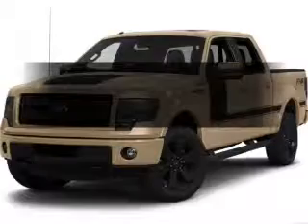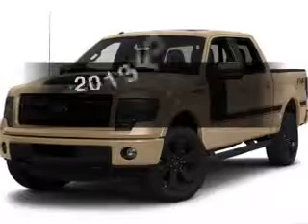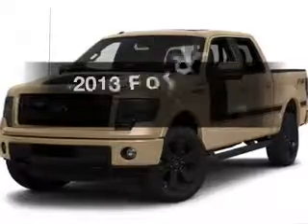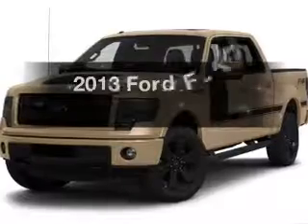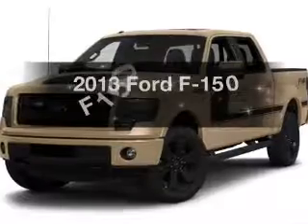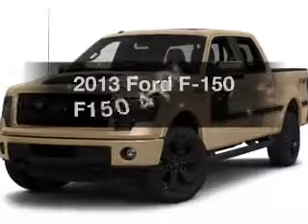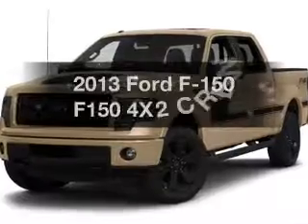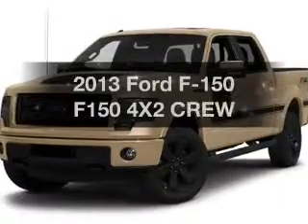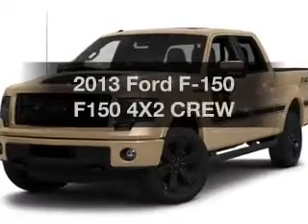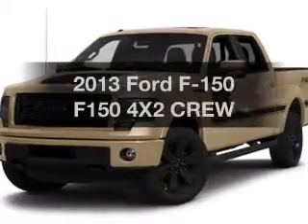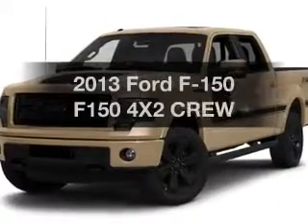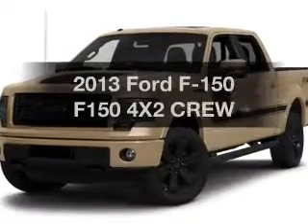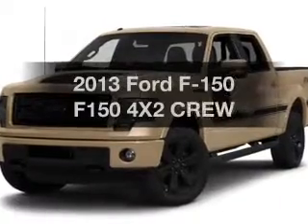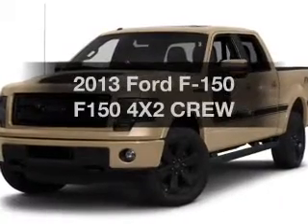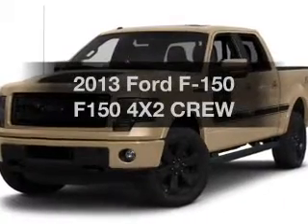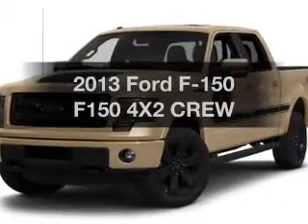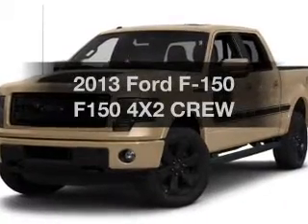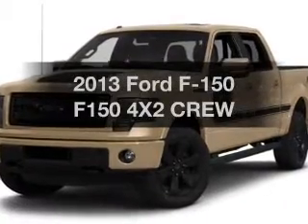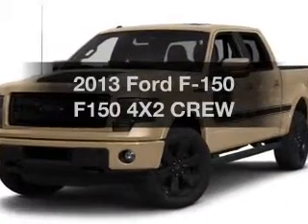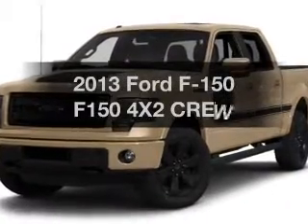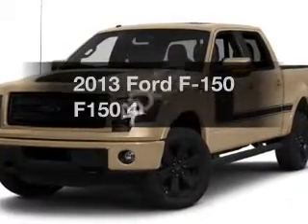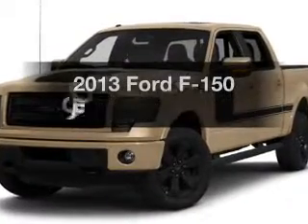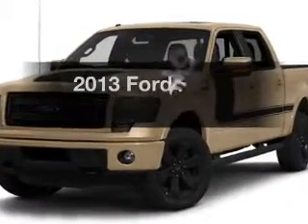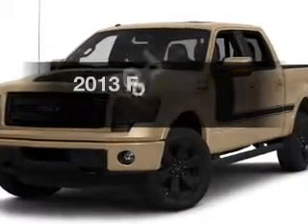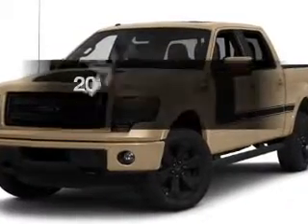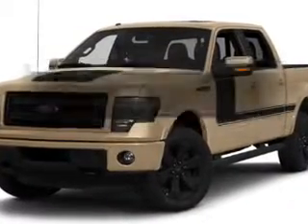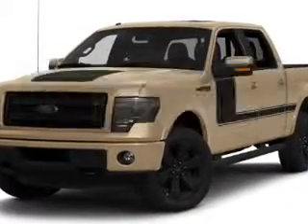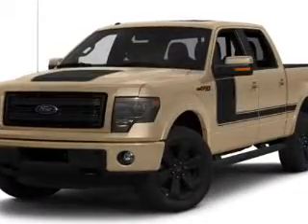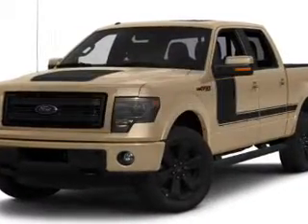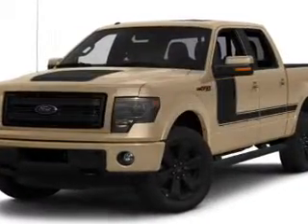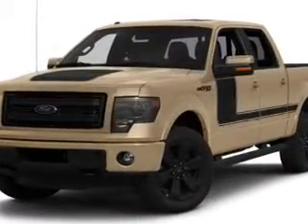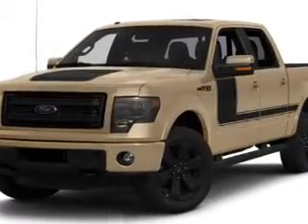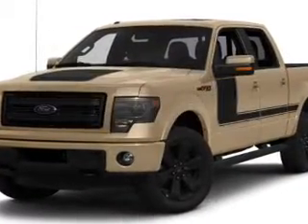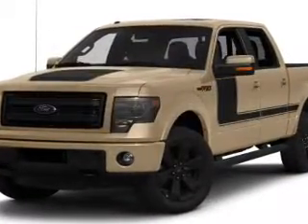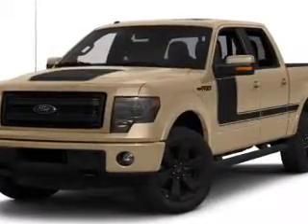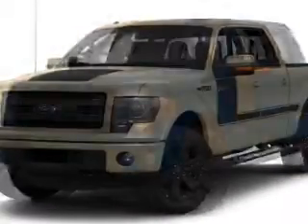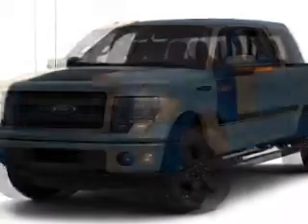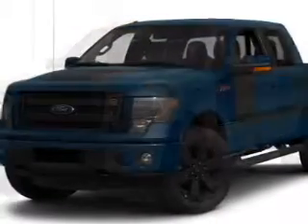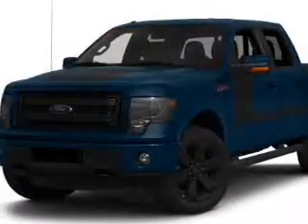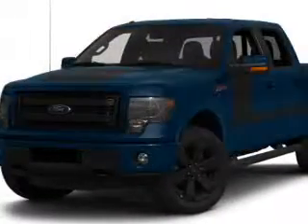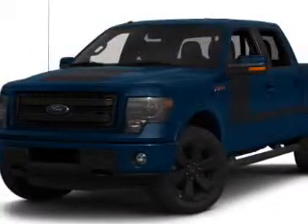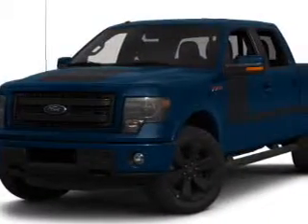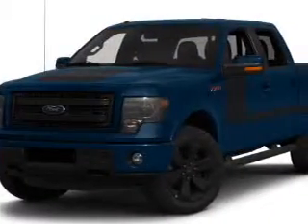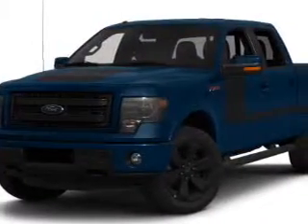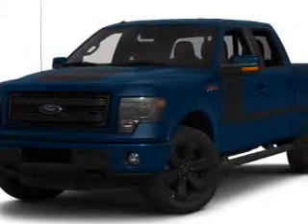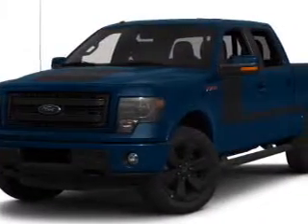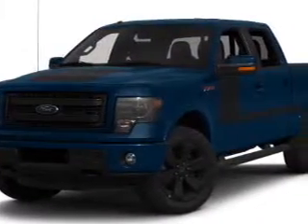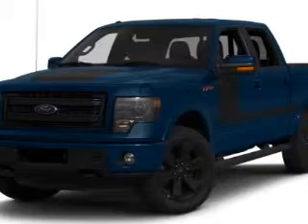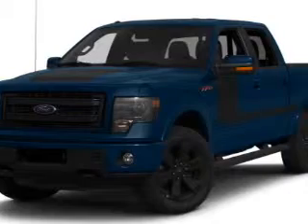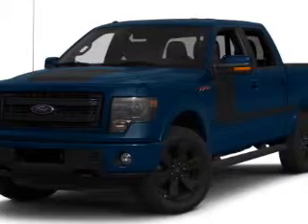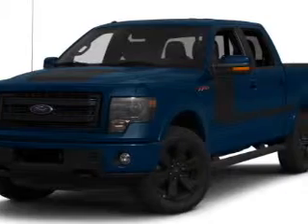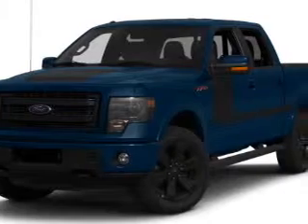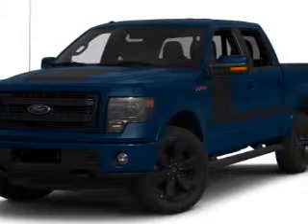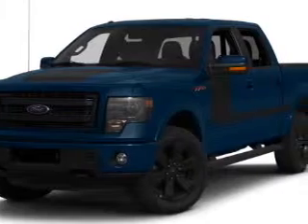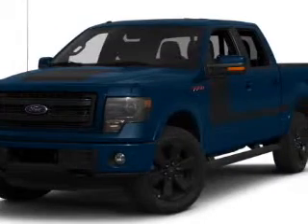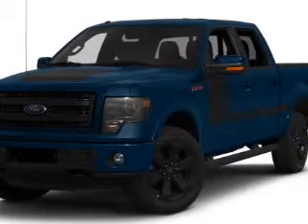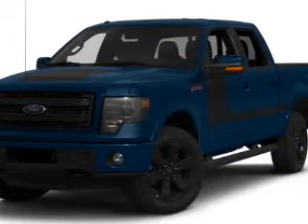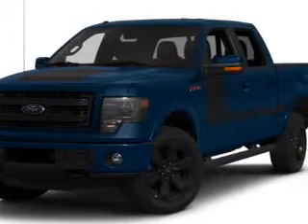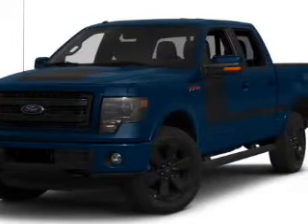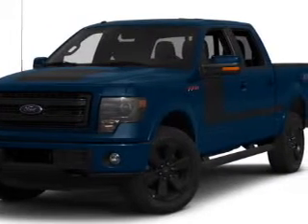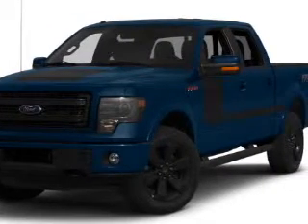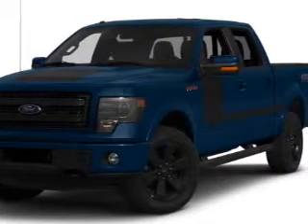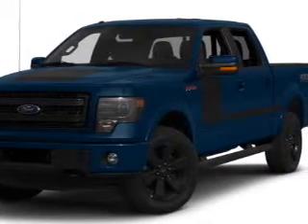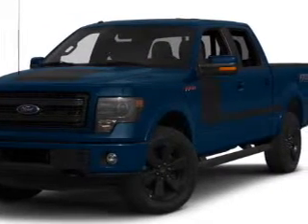Imagine yourself in this 2013 Ford F-150. If you're looking for a first-rate auto, this one could be yours today.